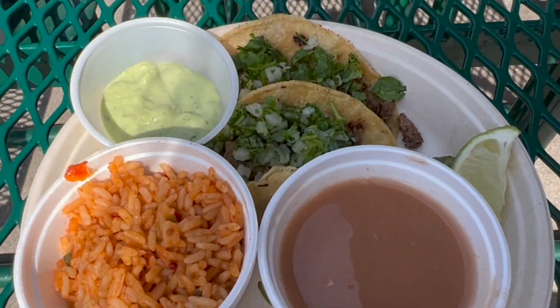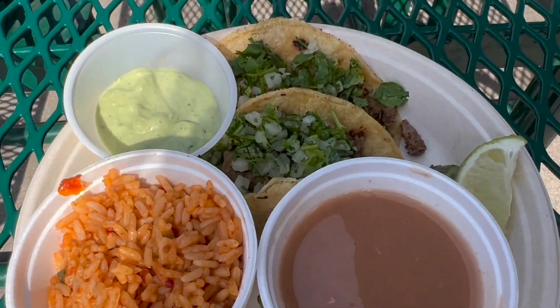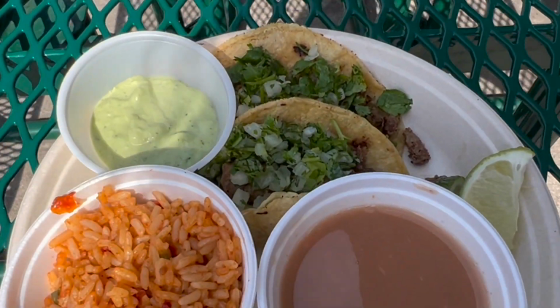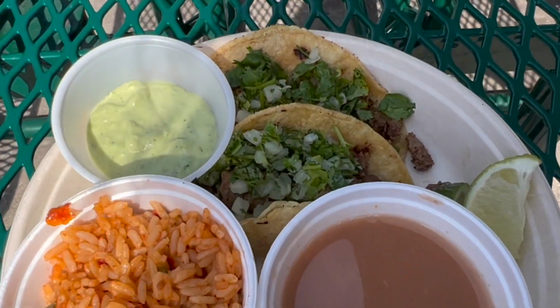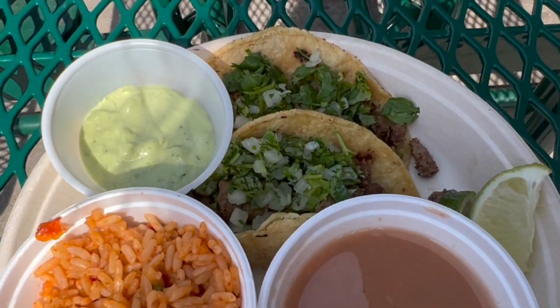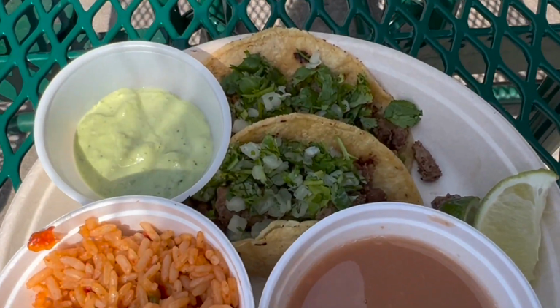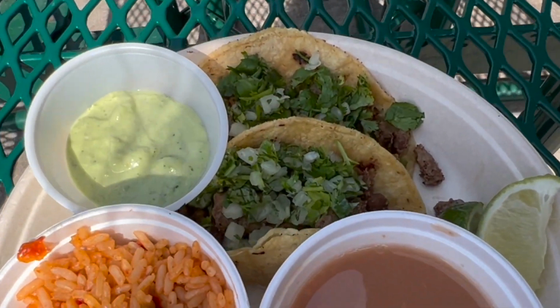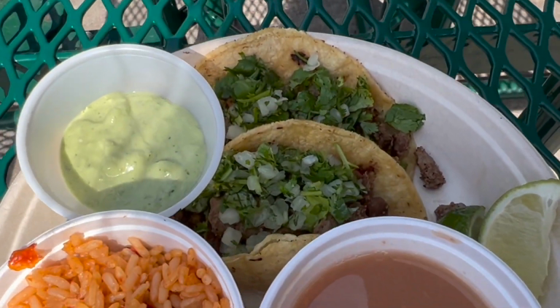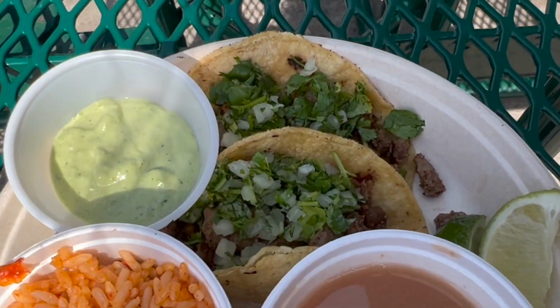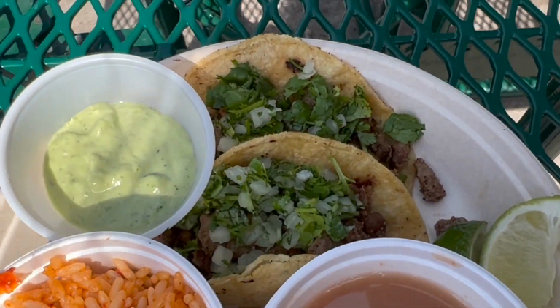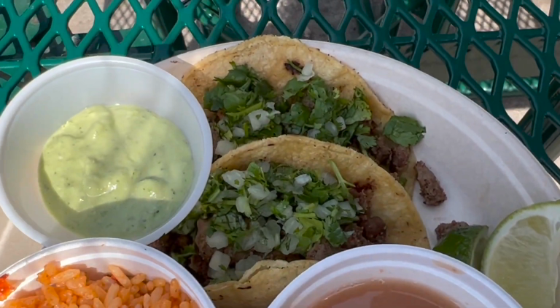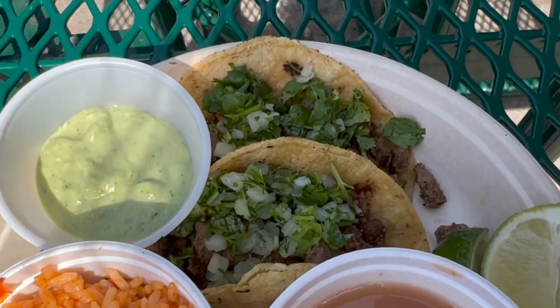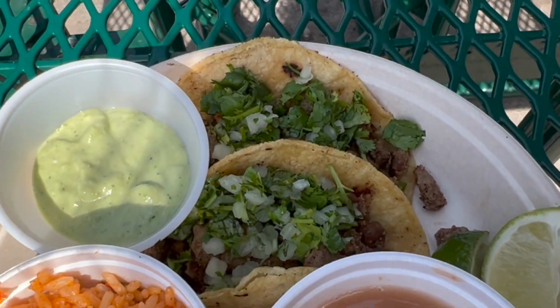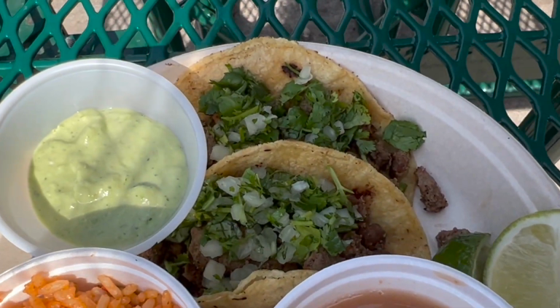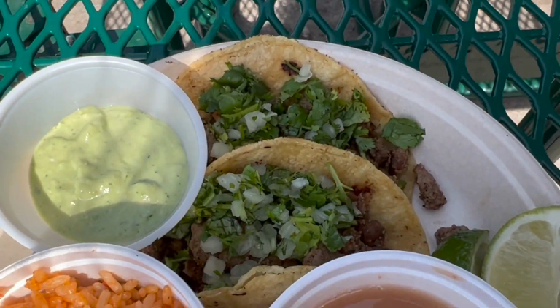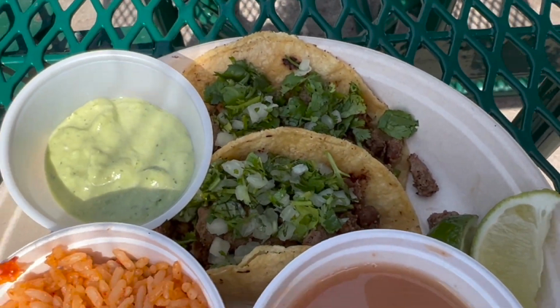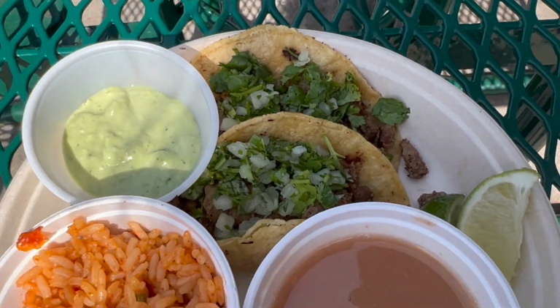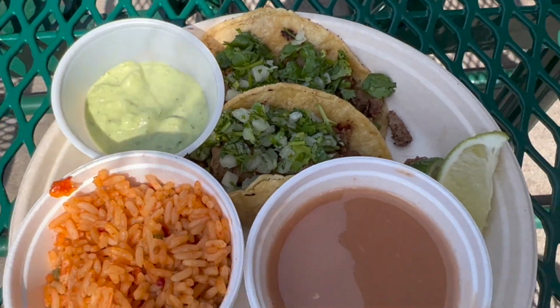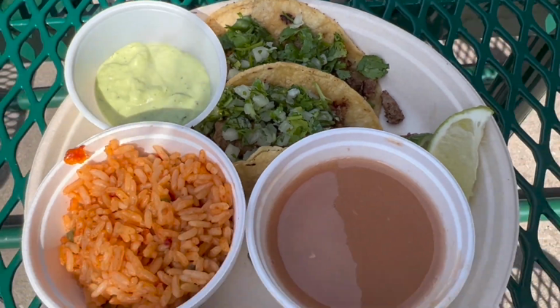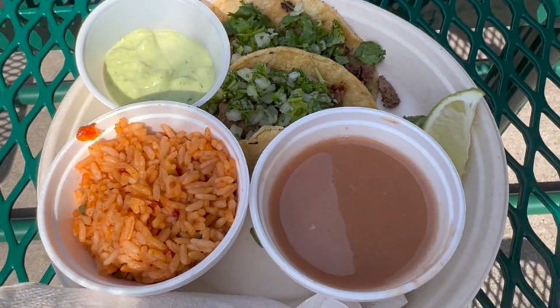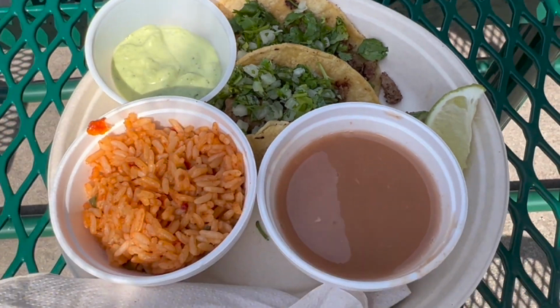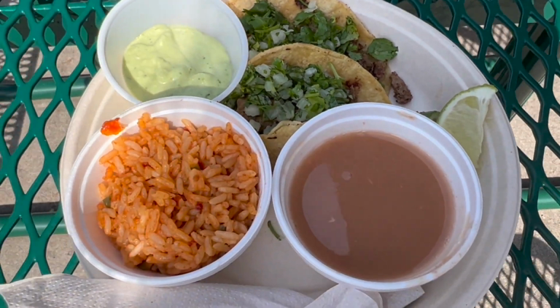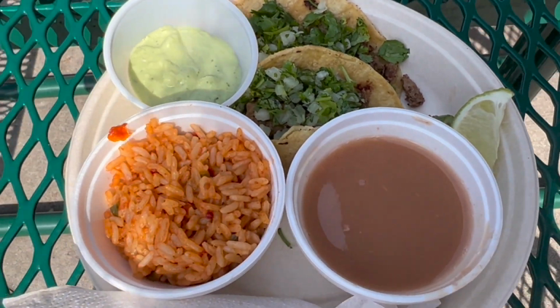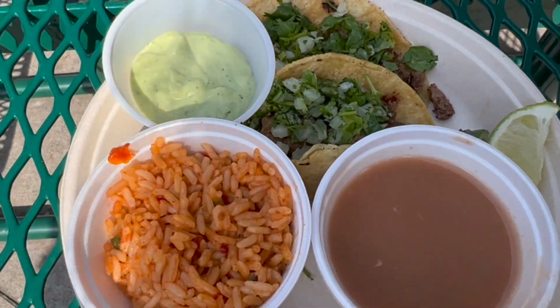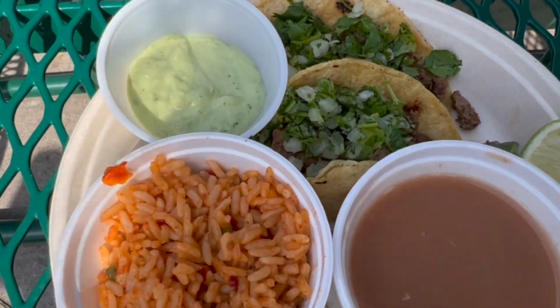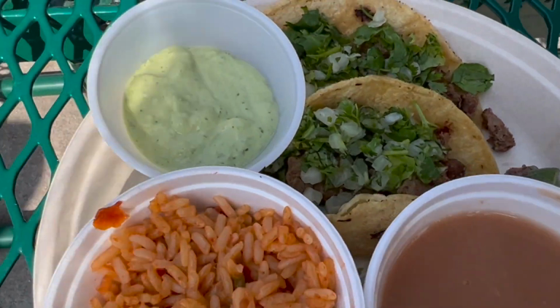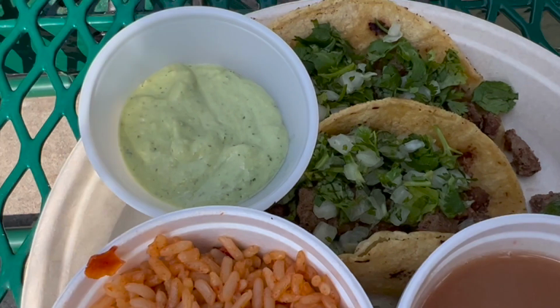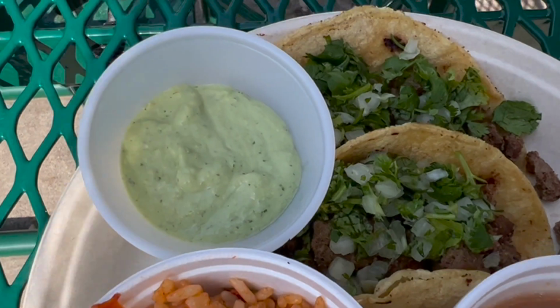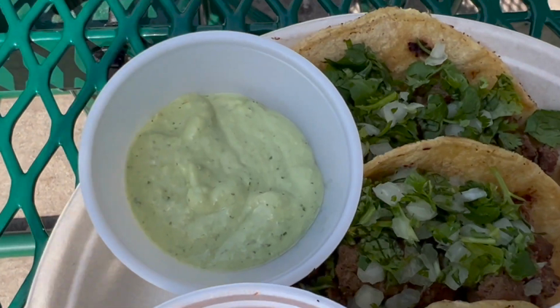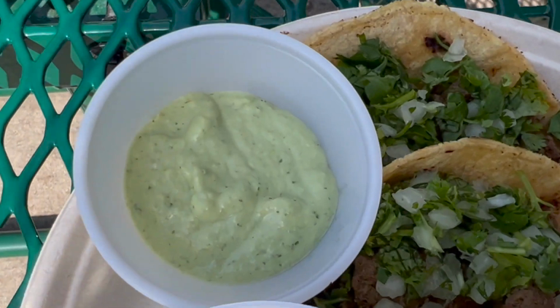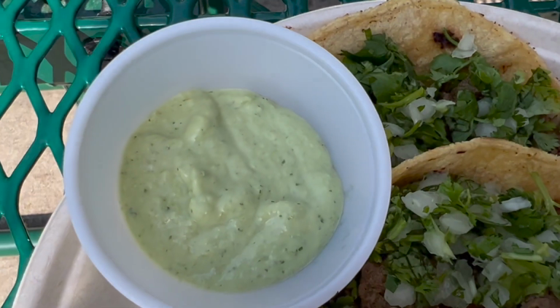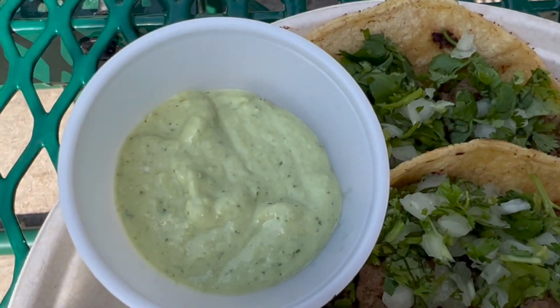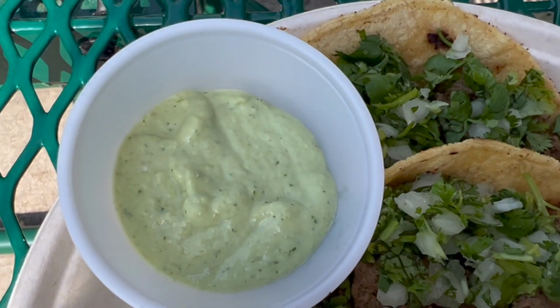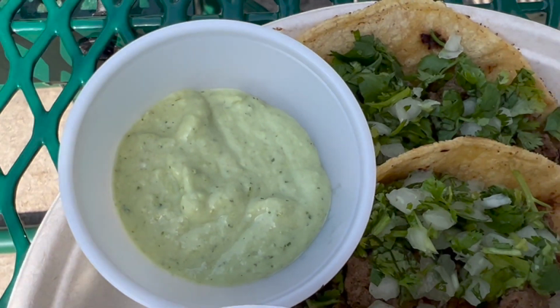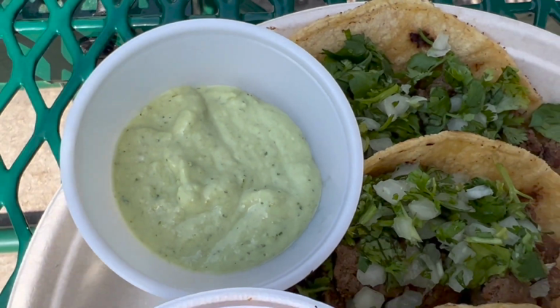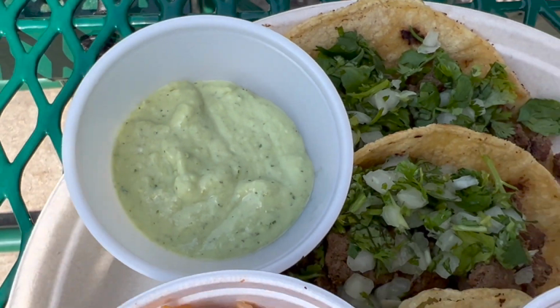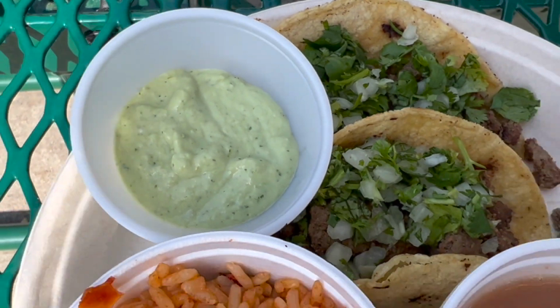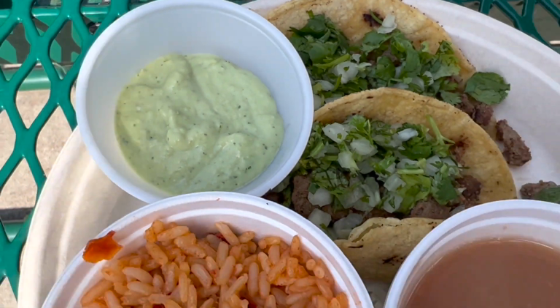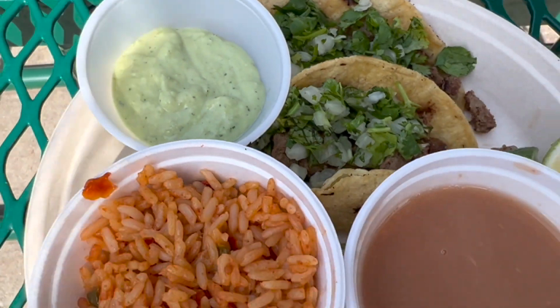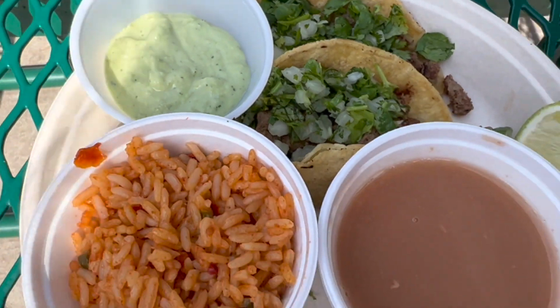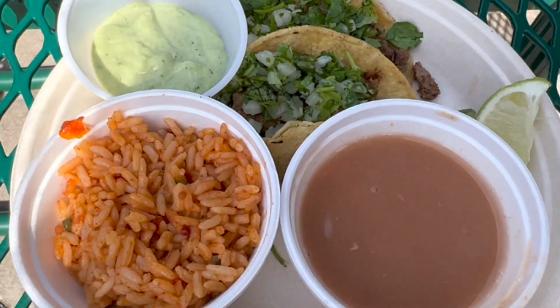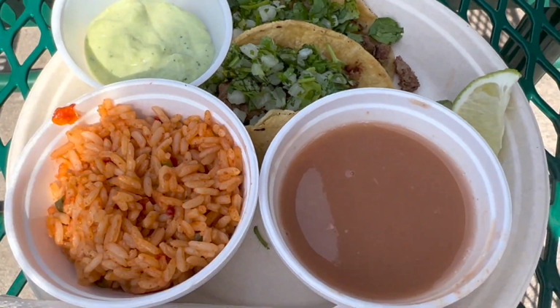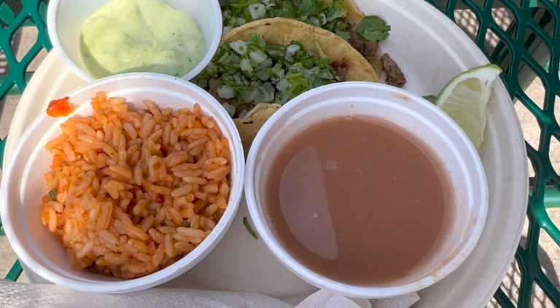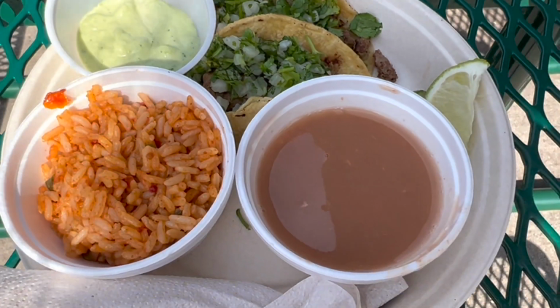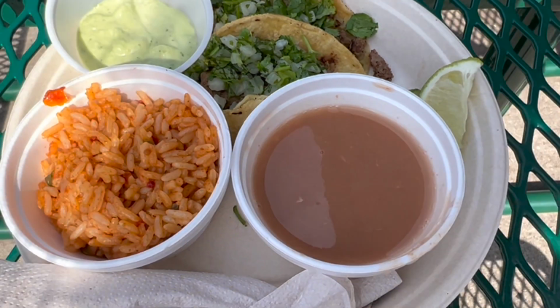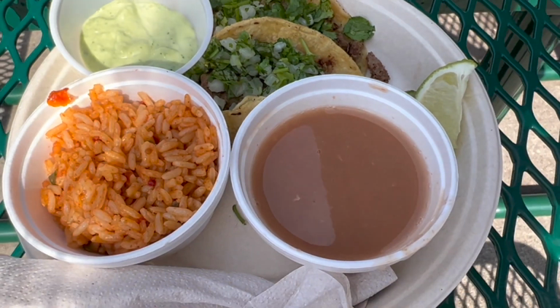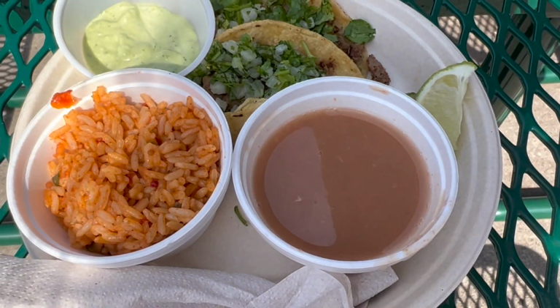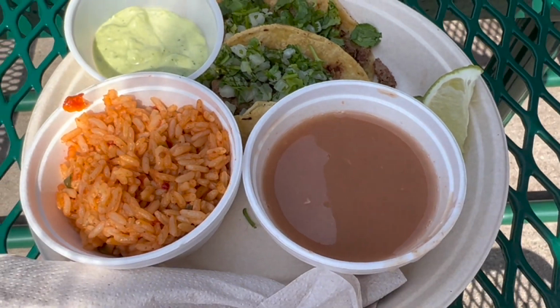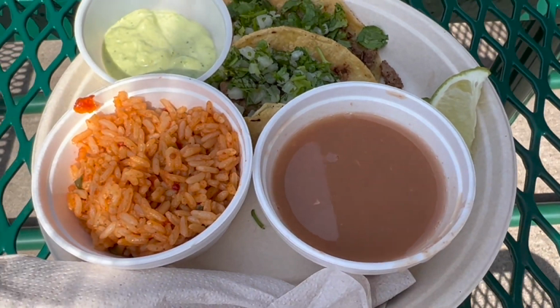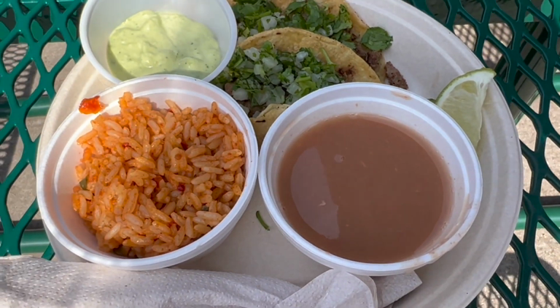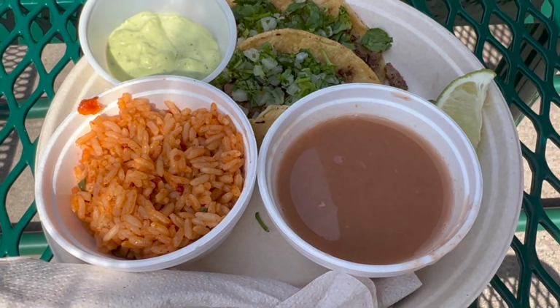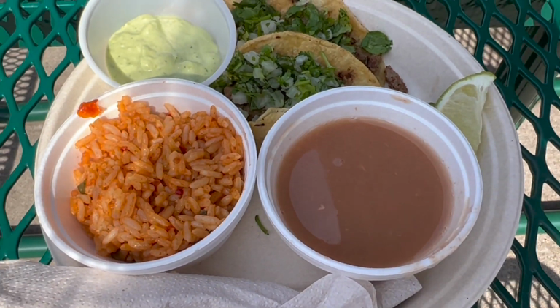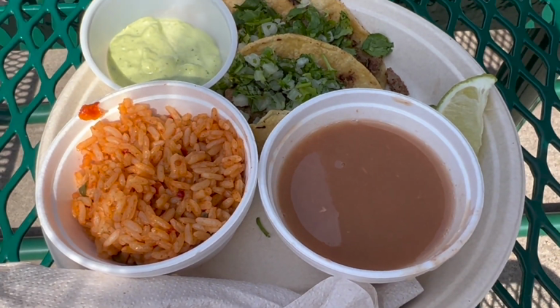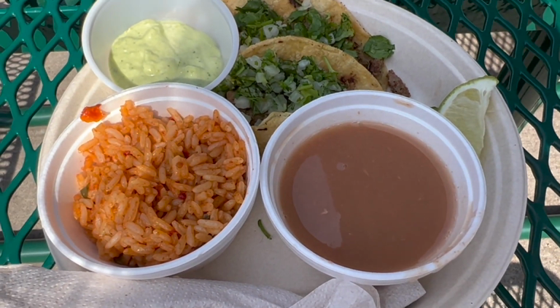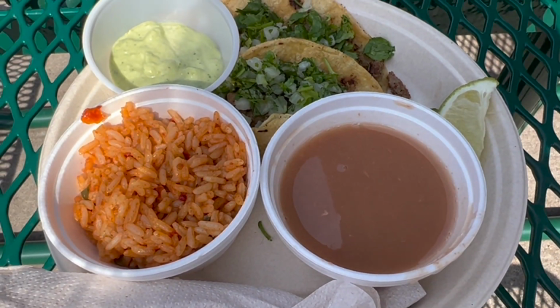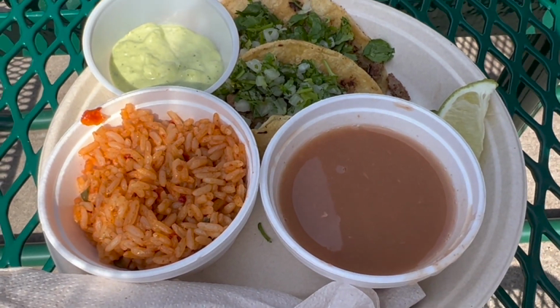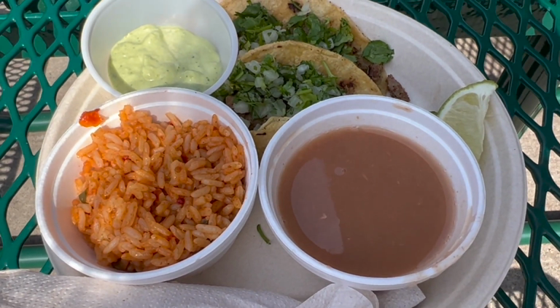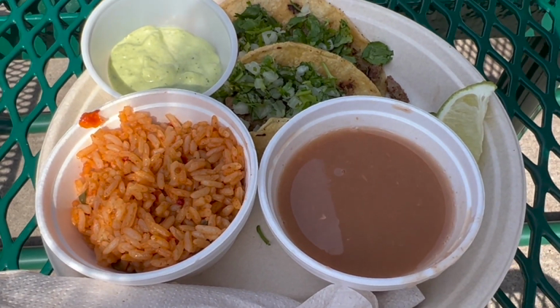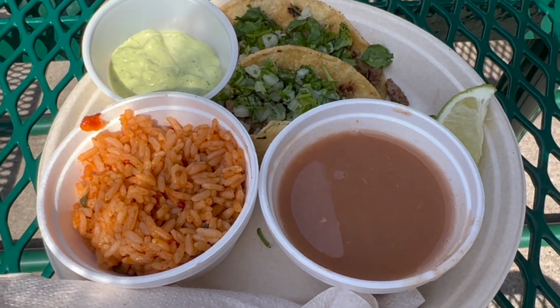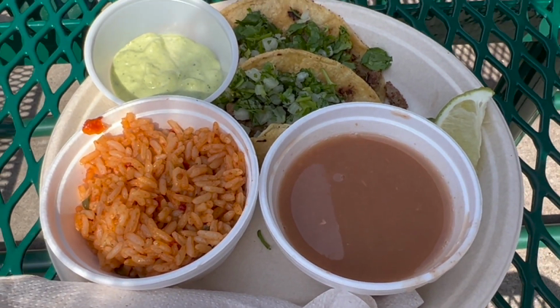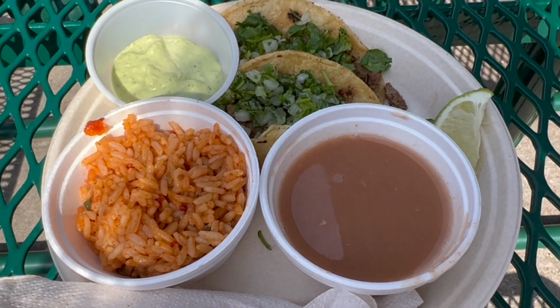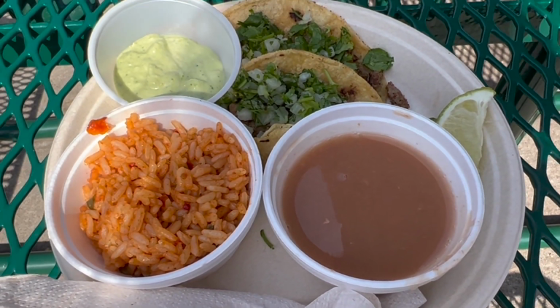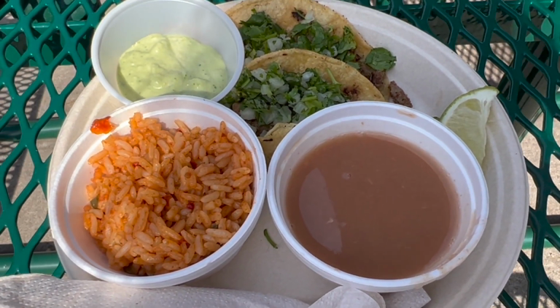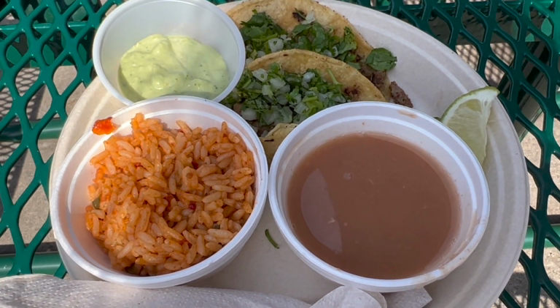For lunch today we have to get my favorite — the asada tacos. It comes with a lime dip and then beans and rice. I don't have a fork!